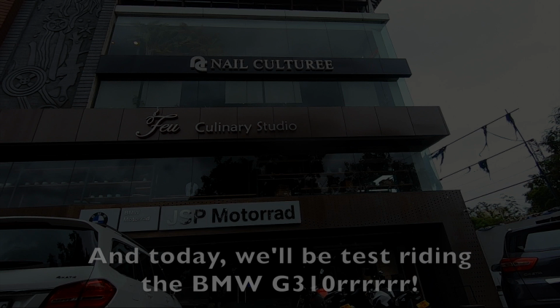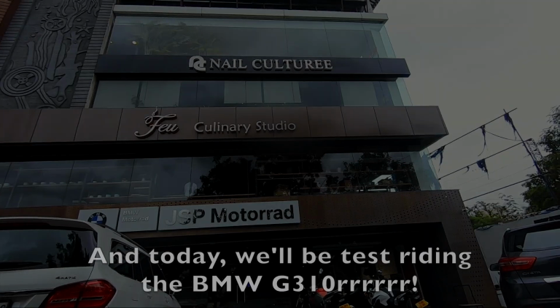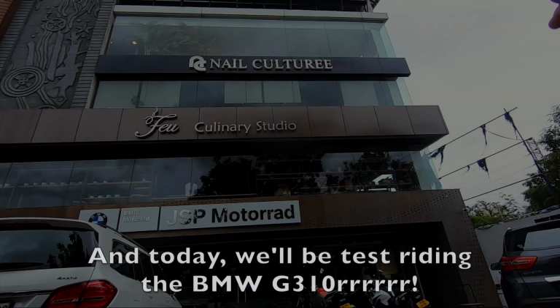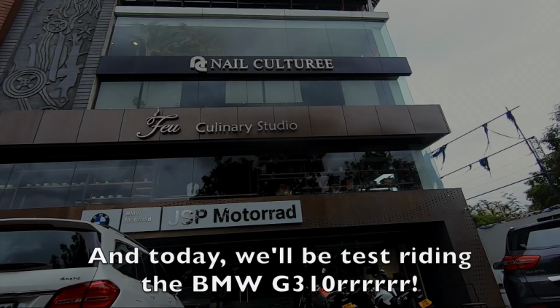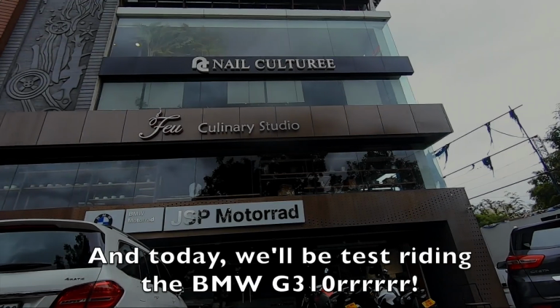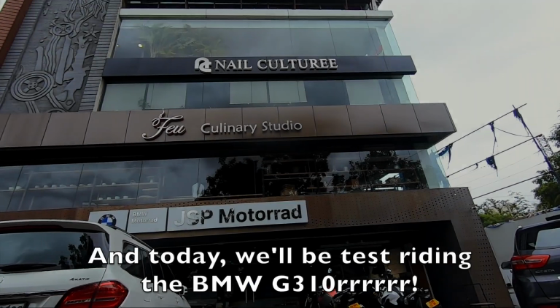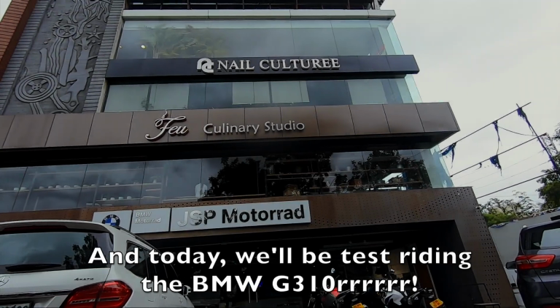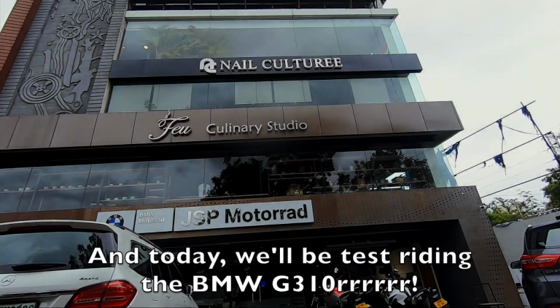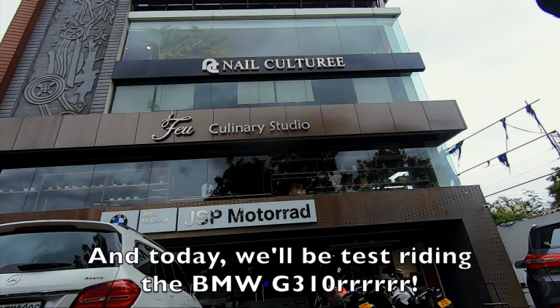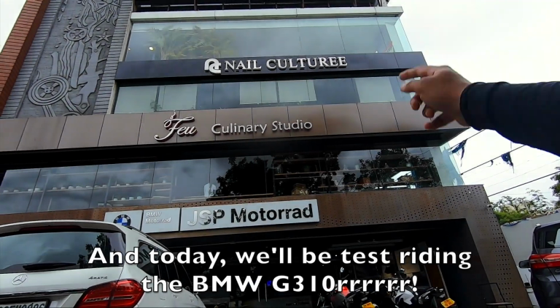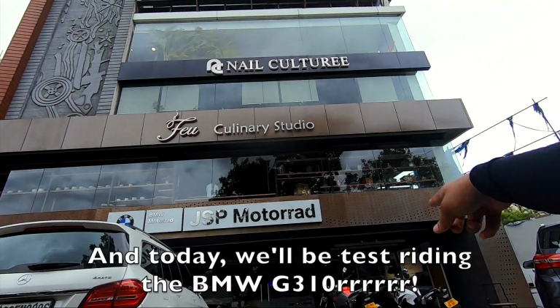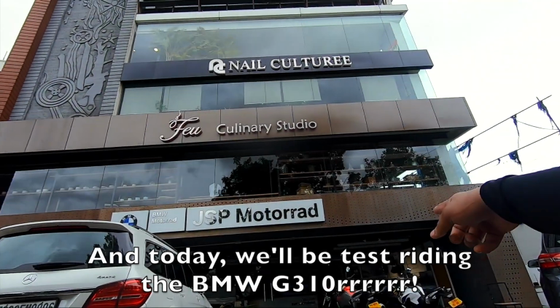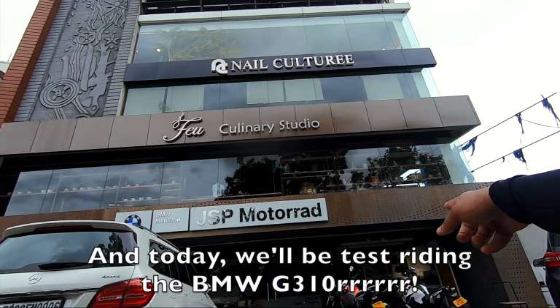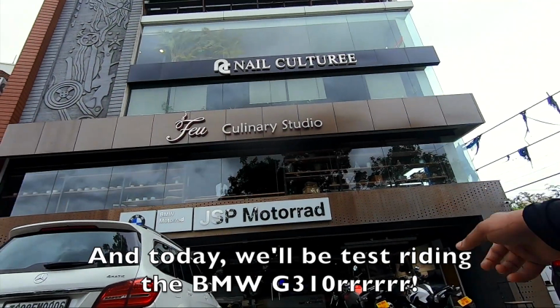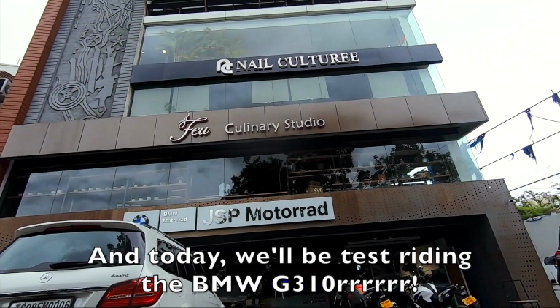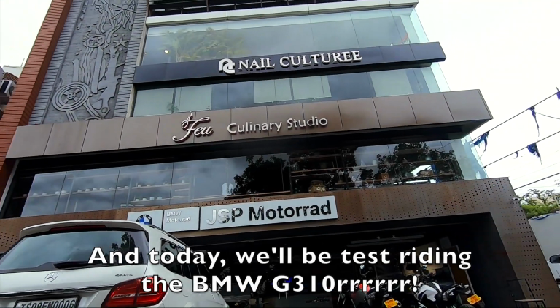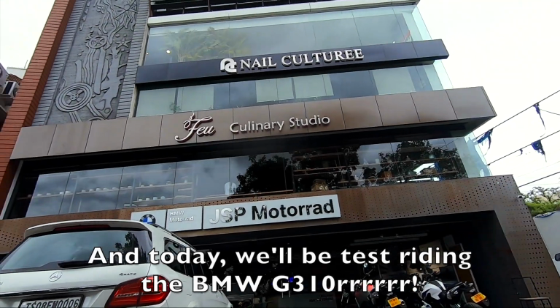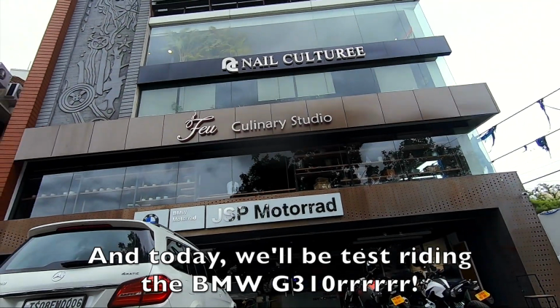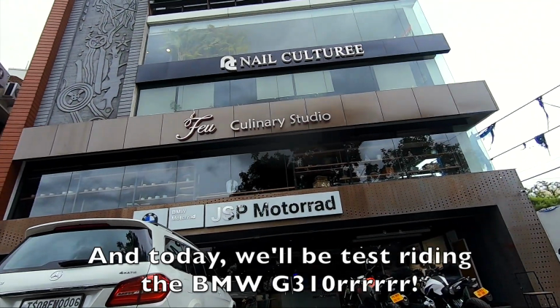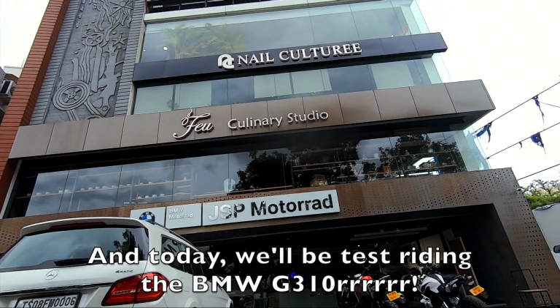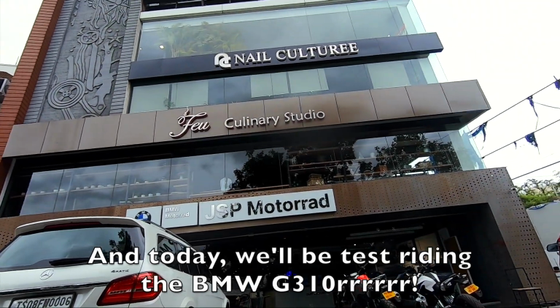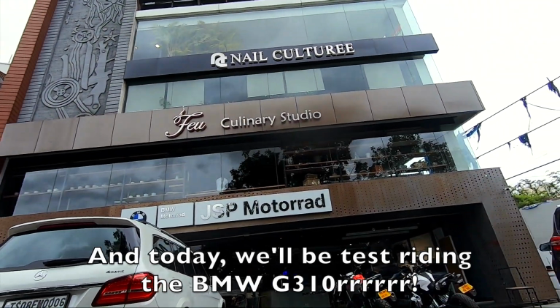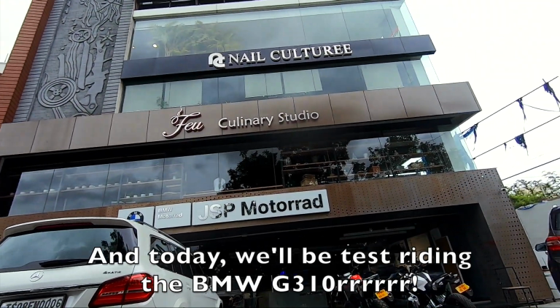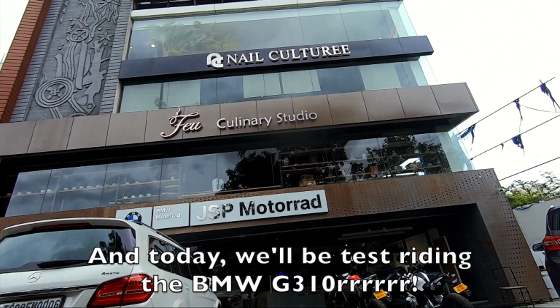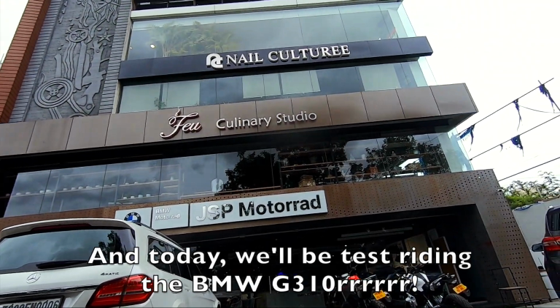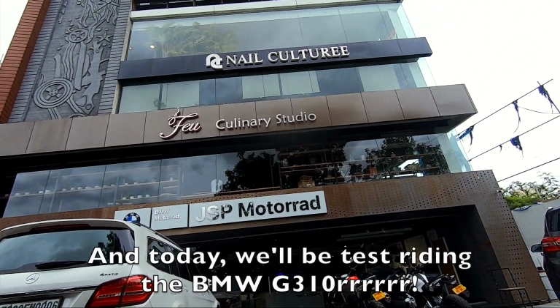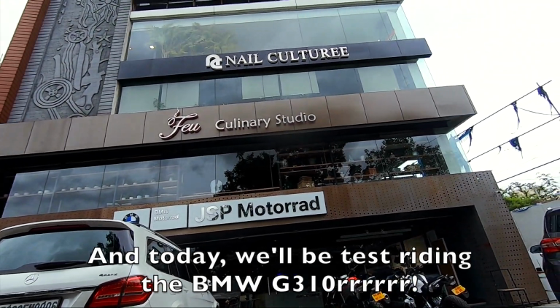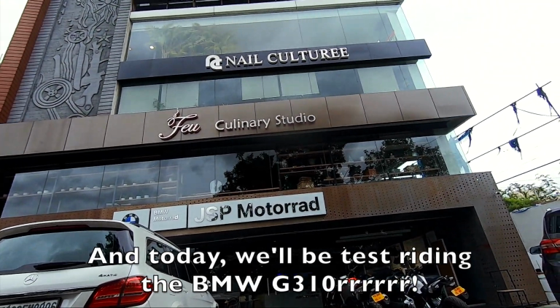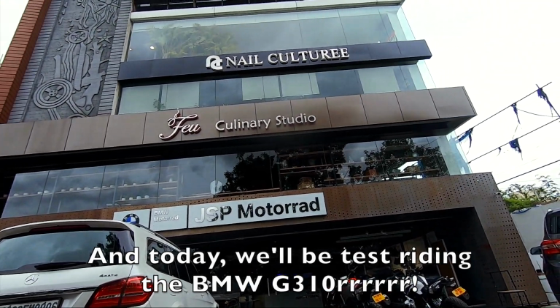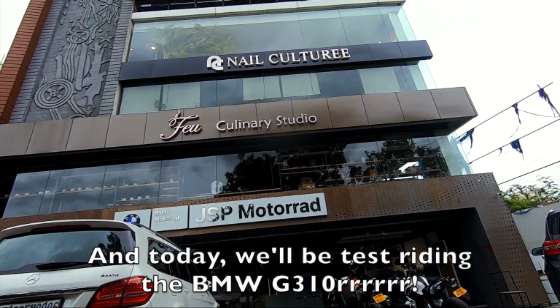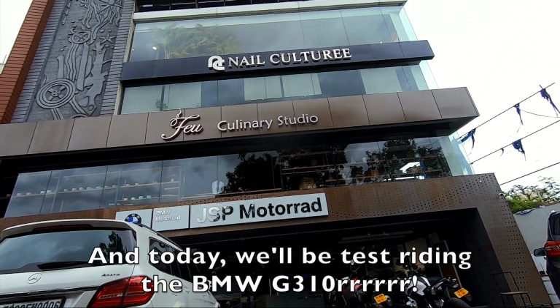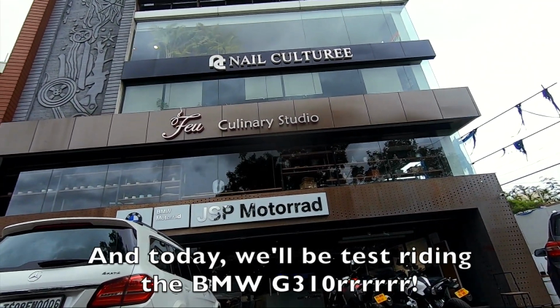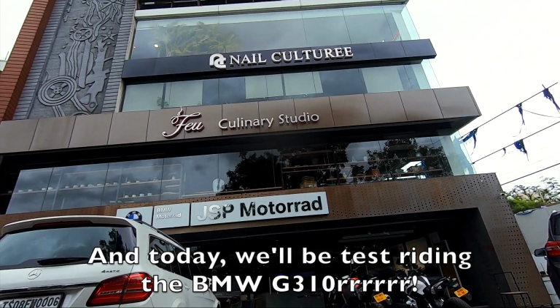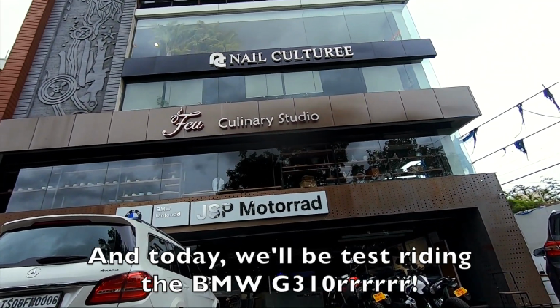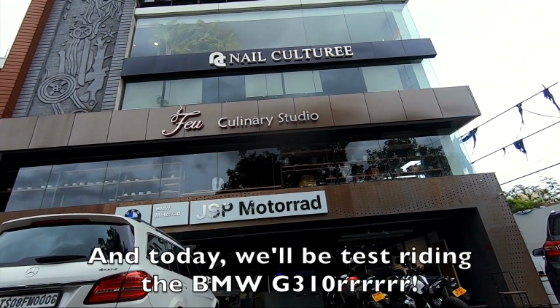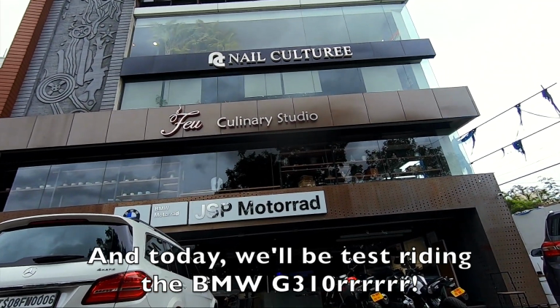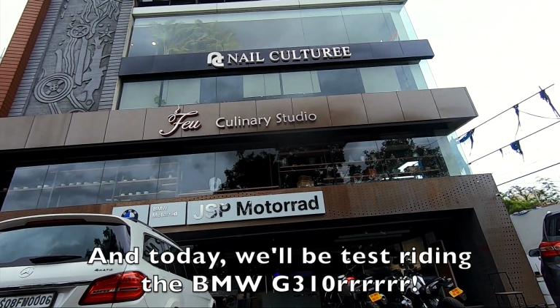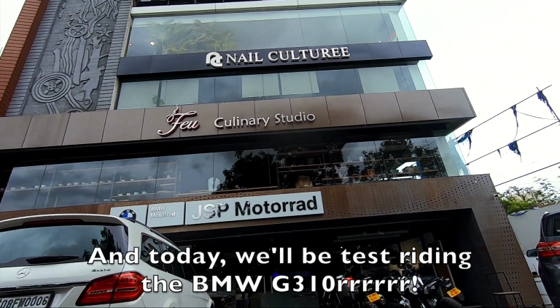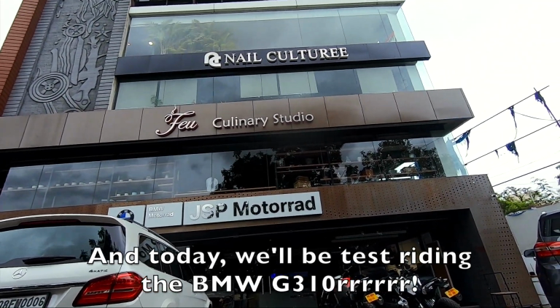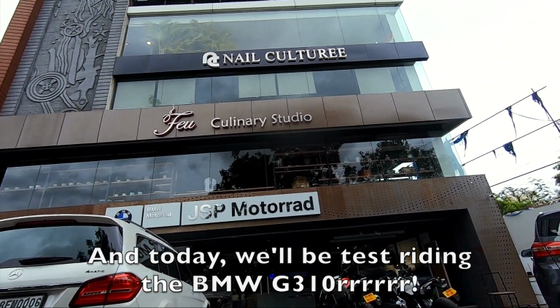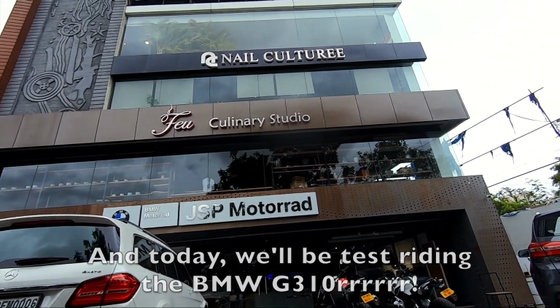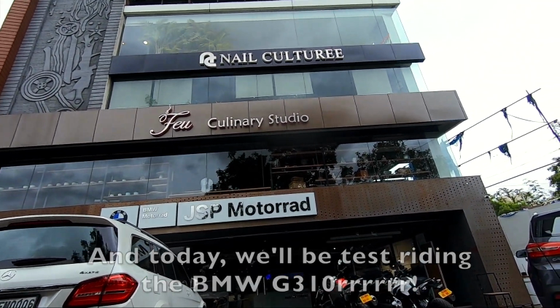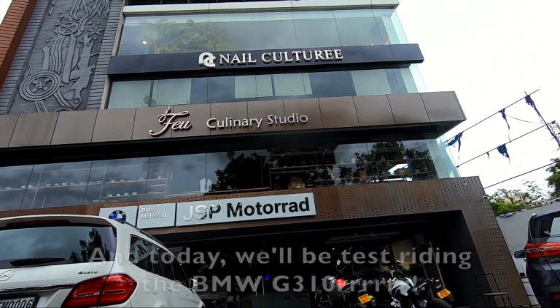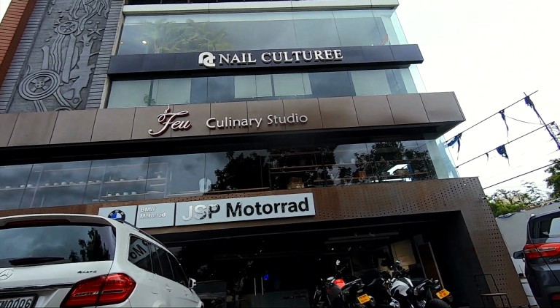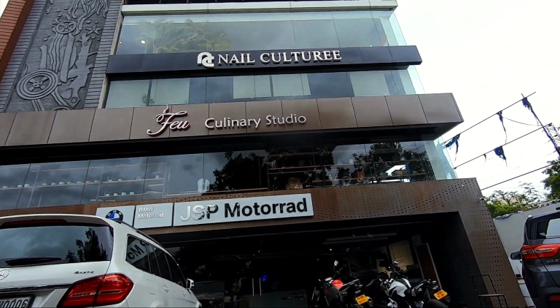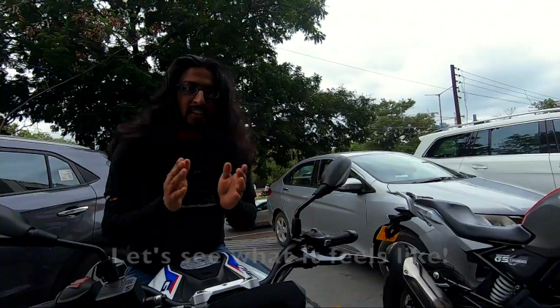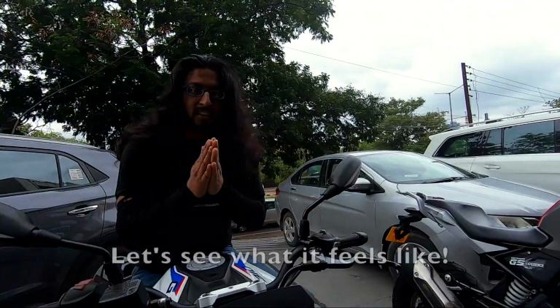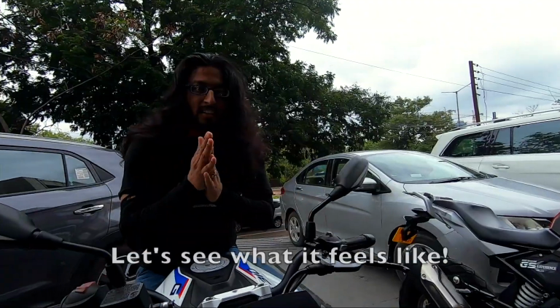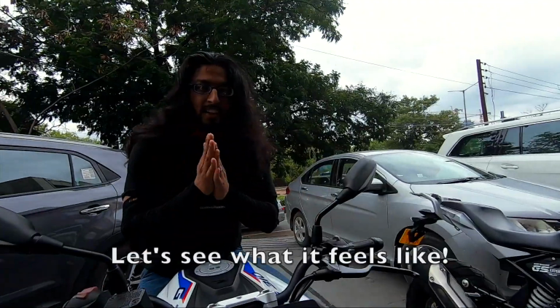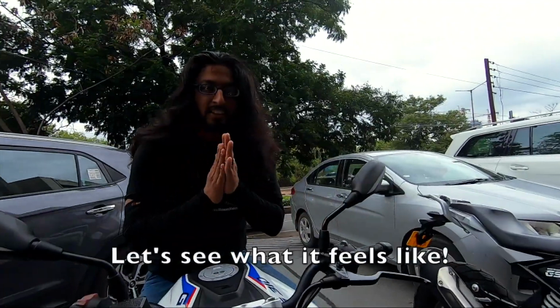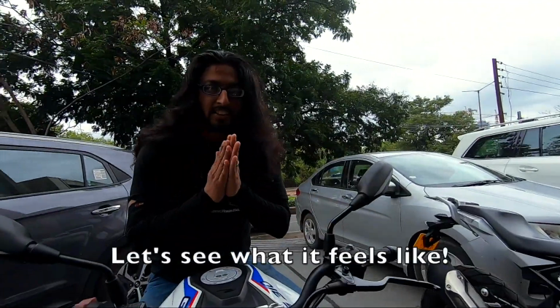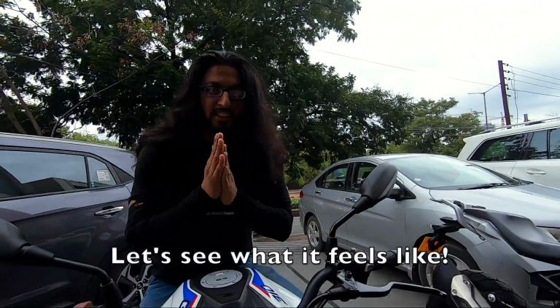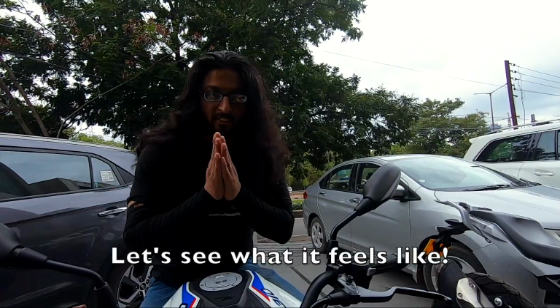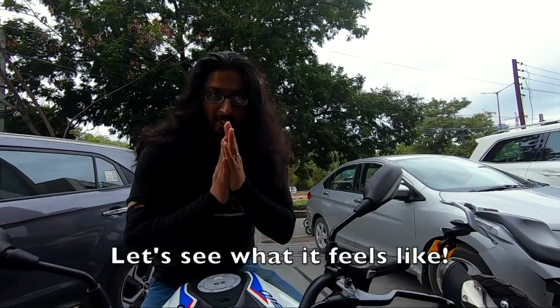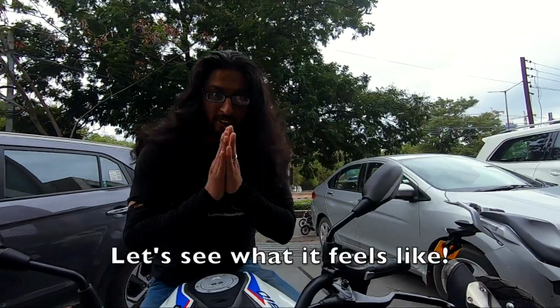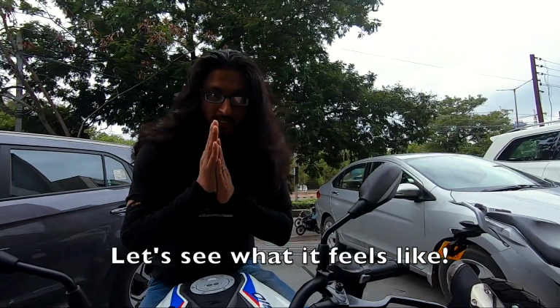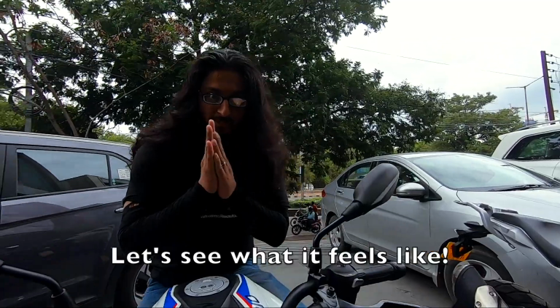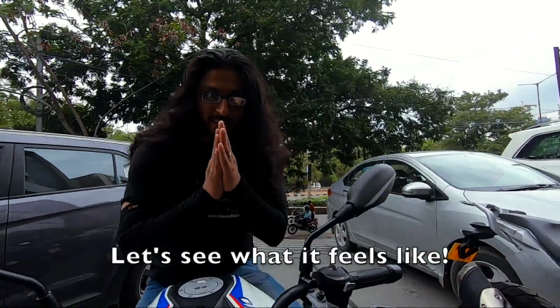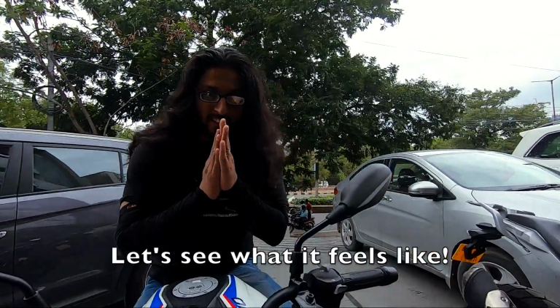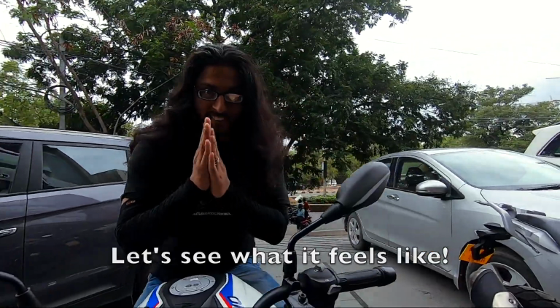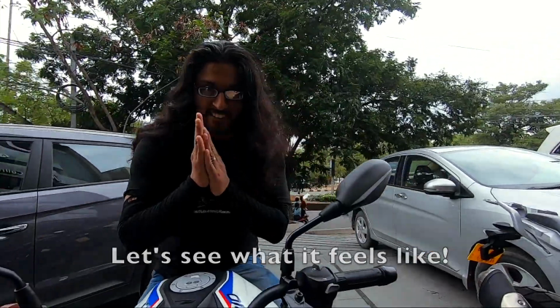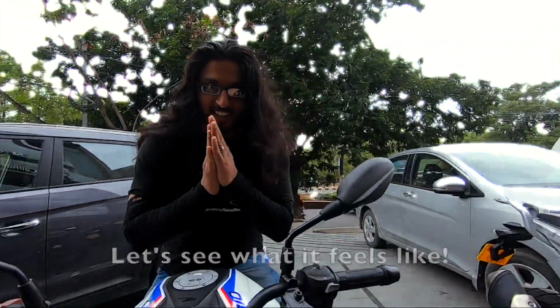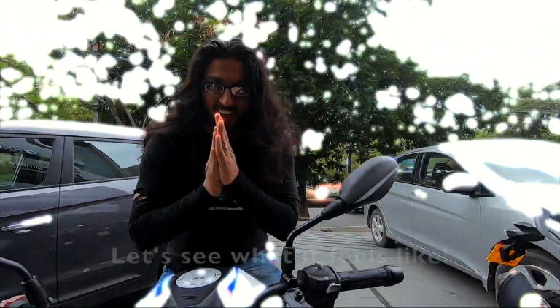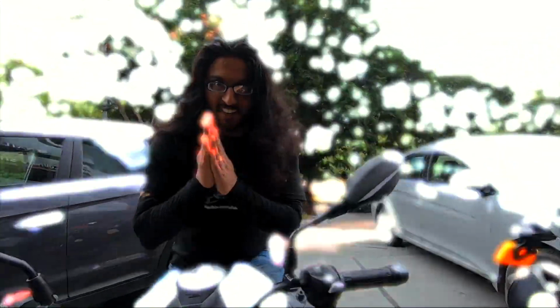Today we will be test riding the BMW G310R. Let's see what it will be like.